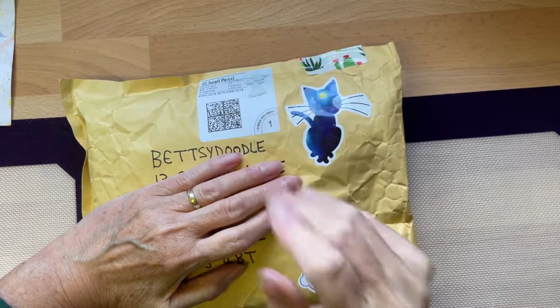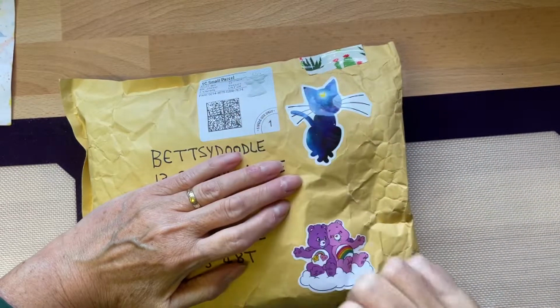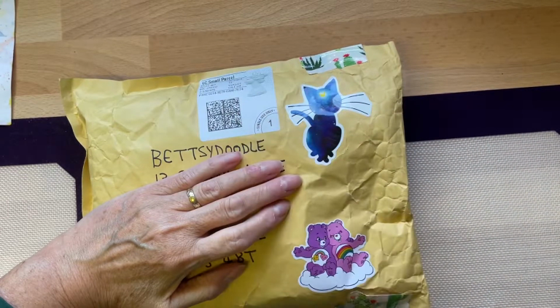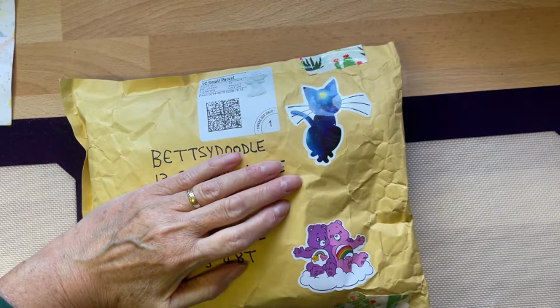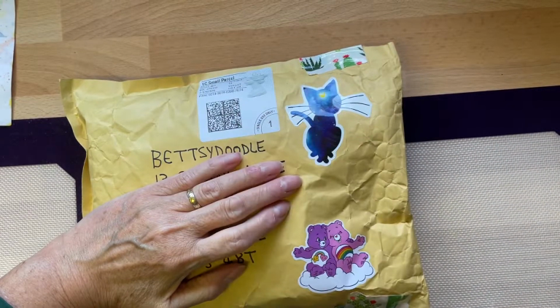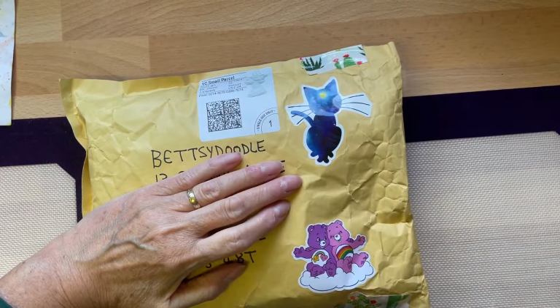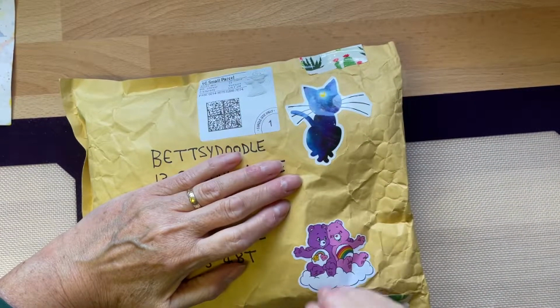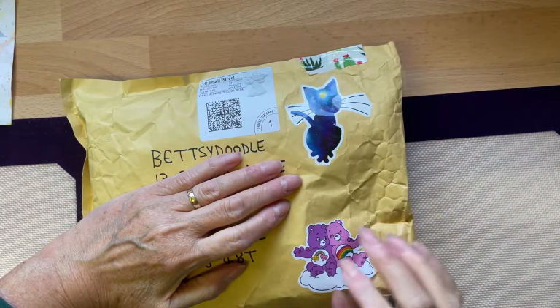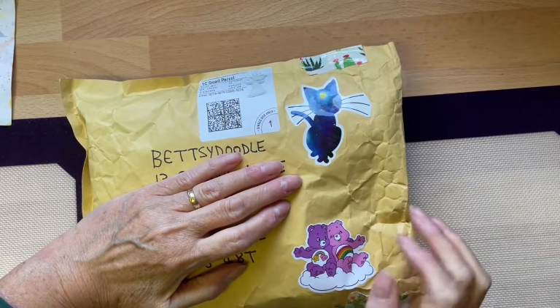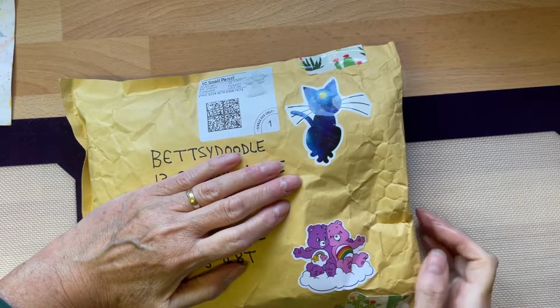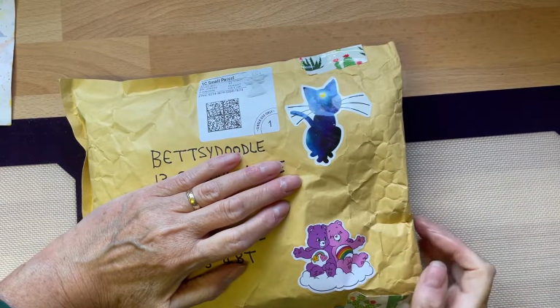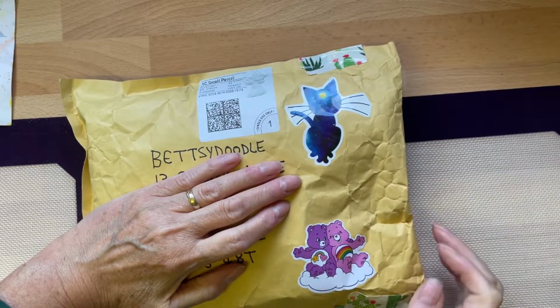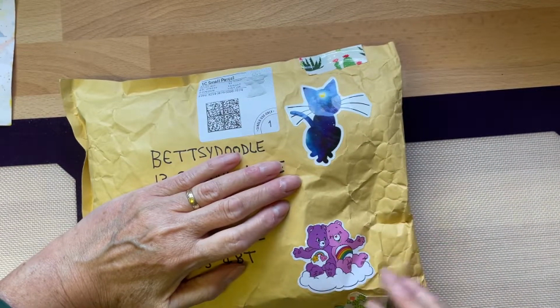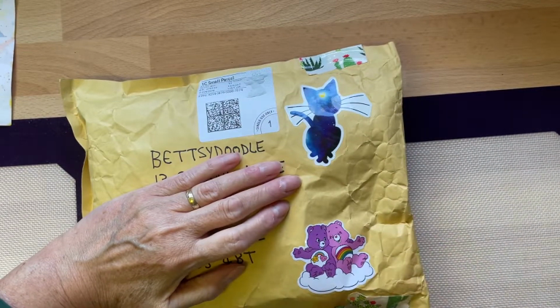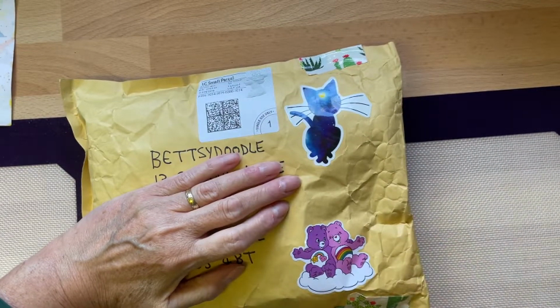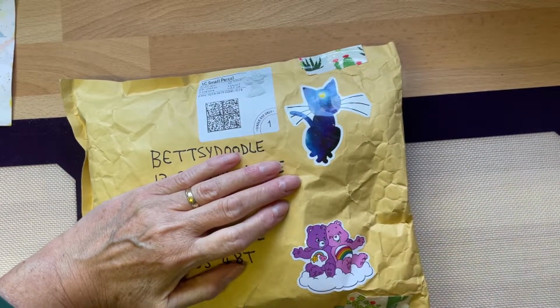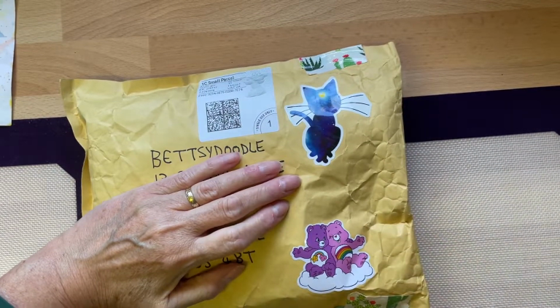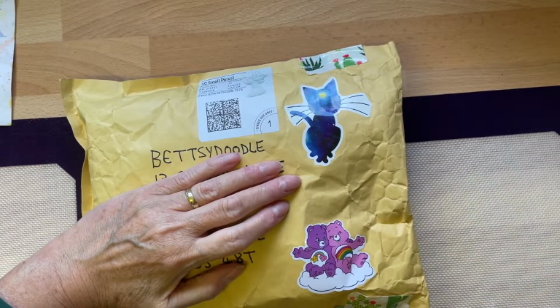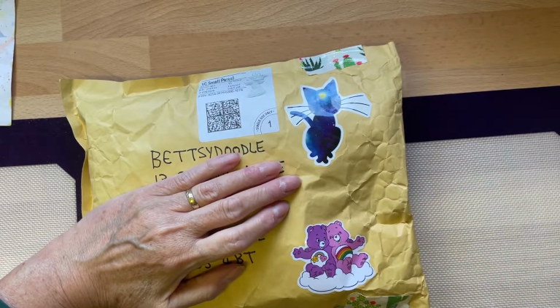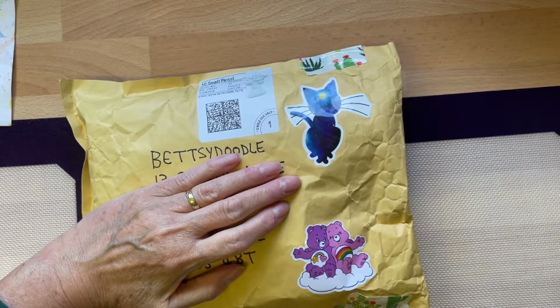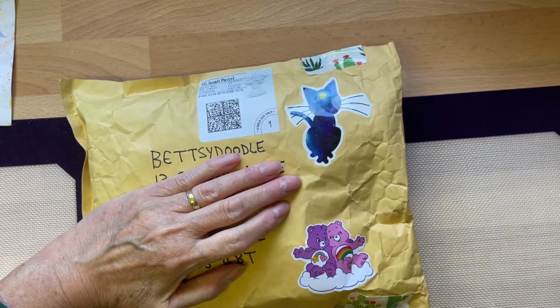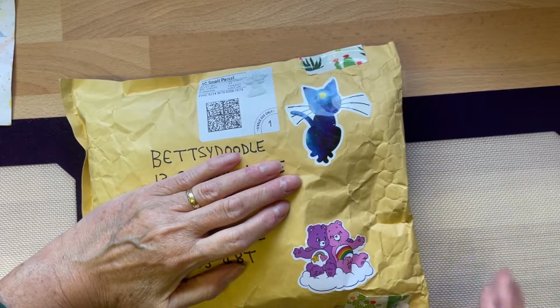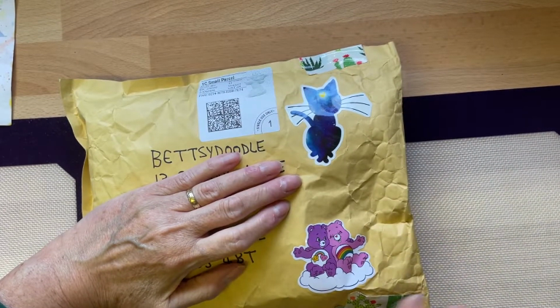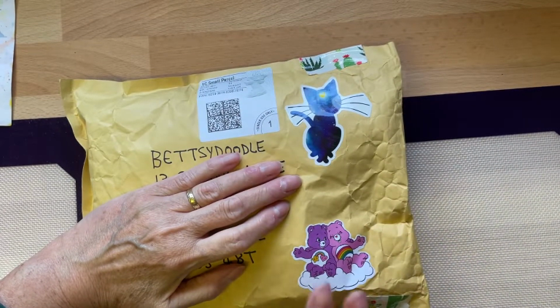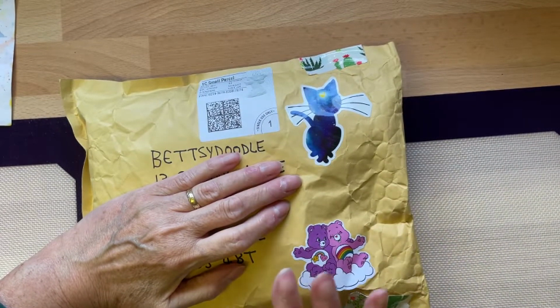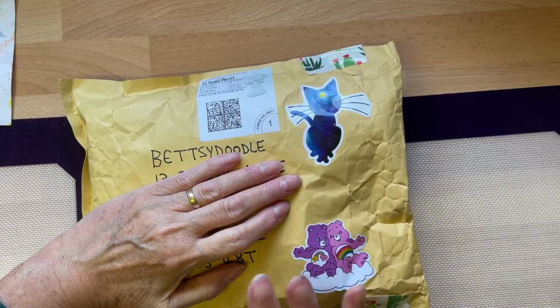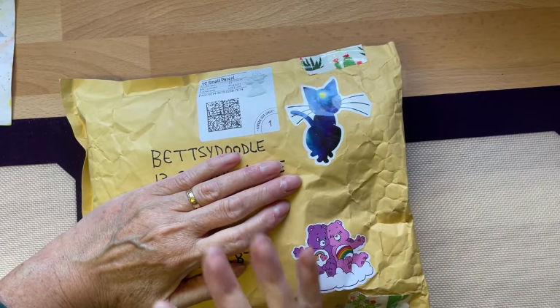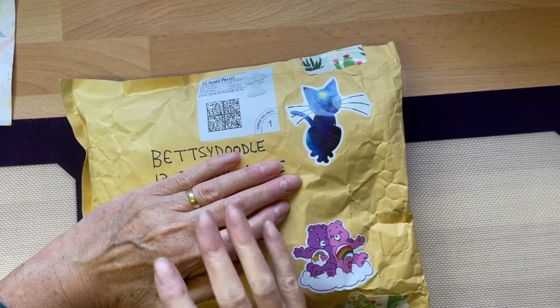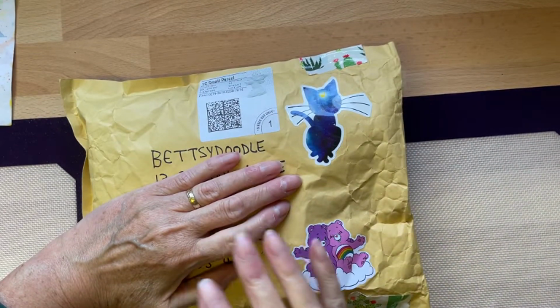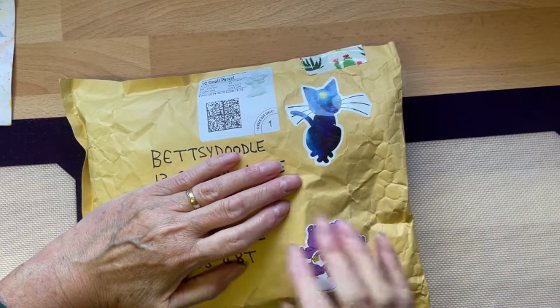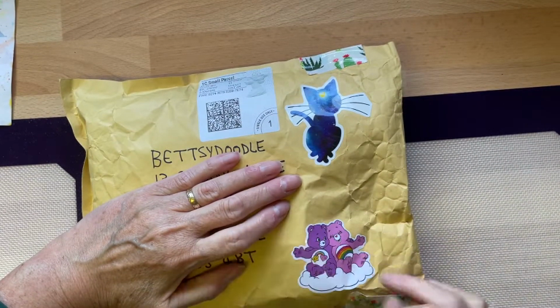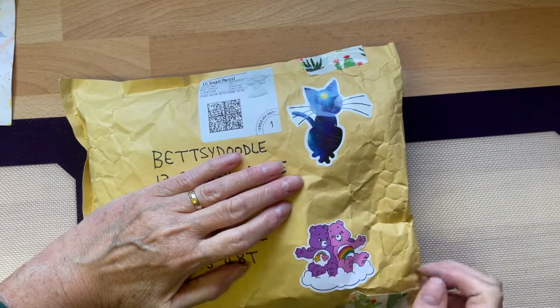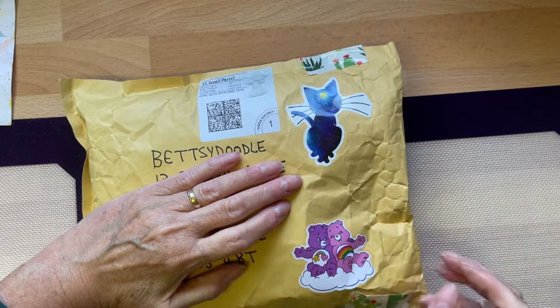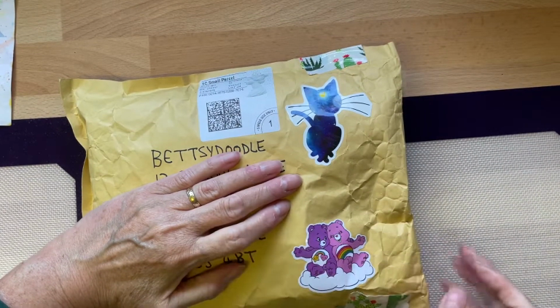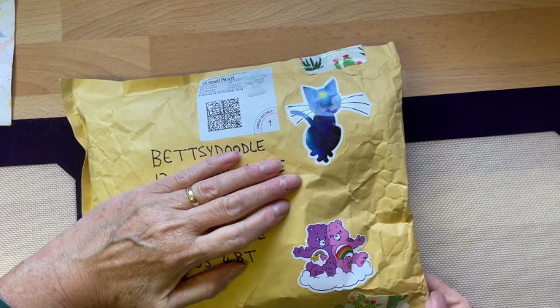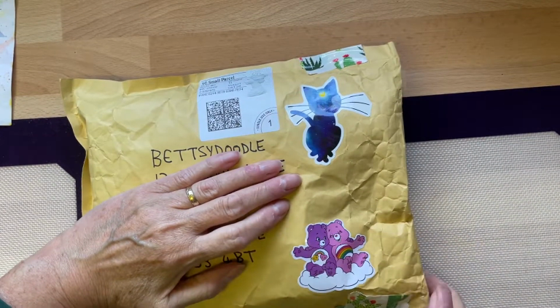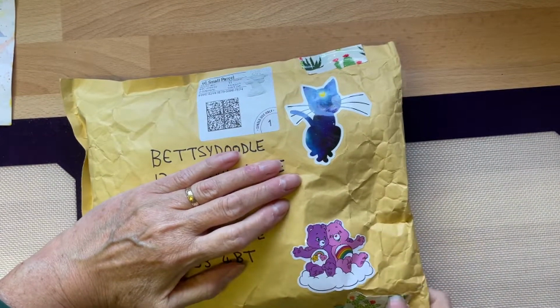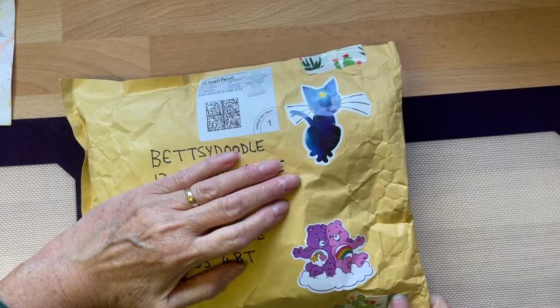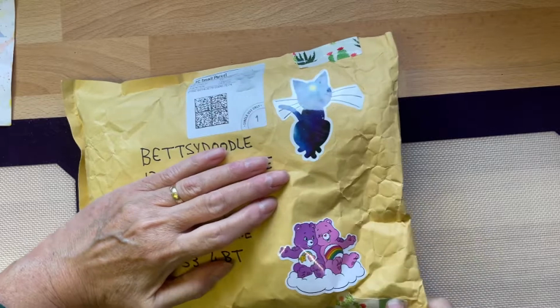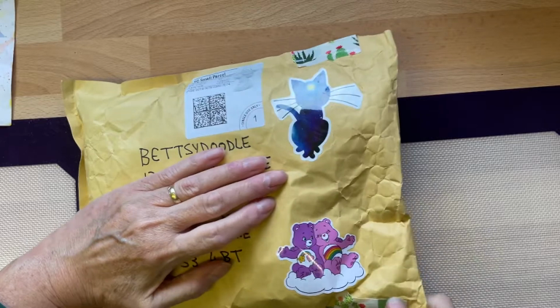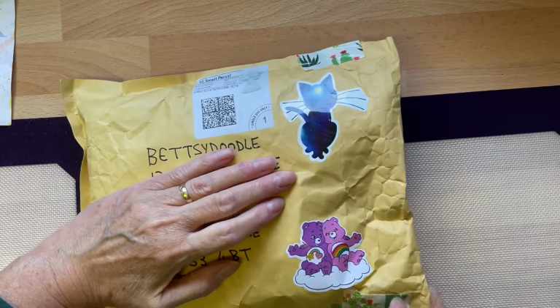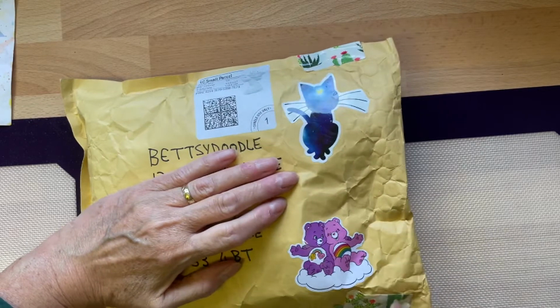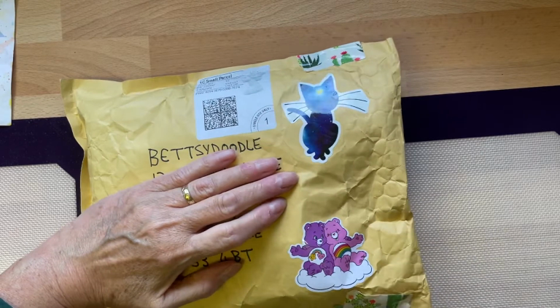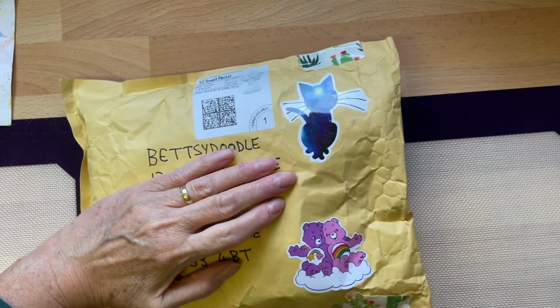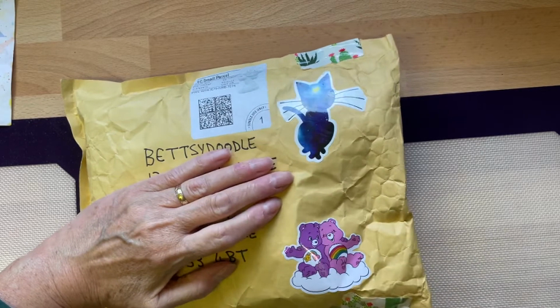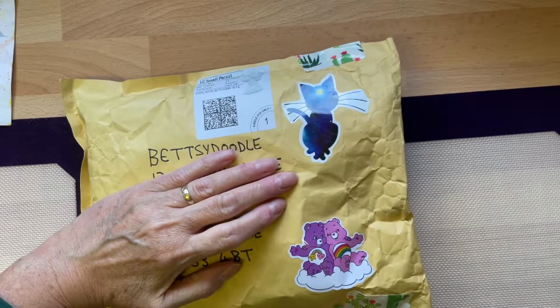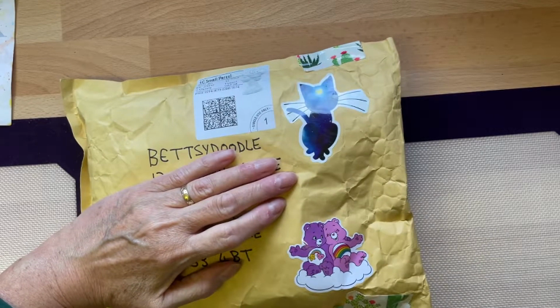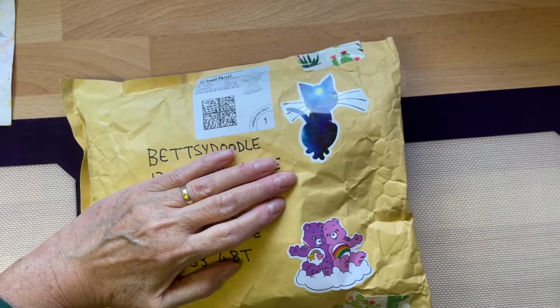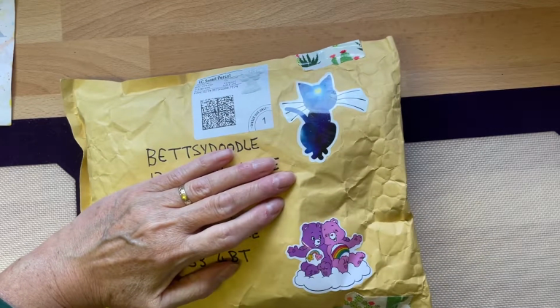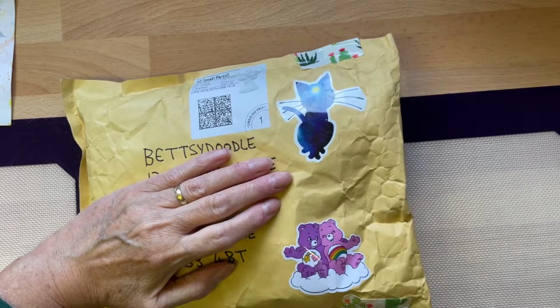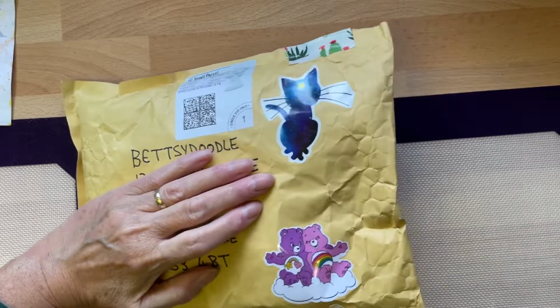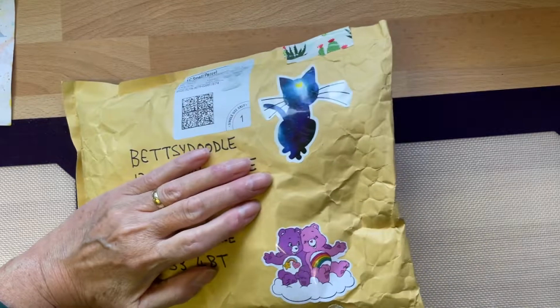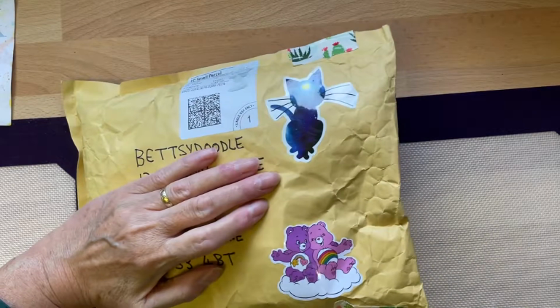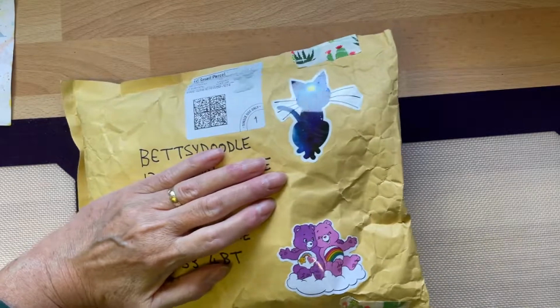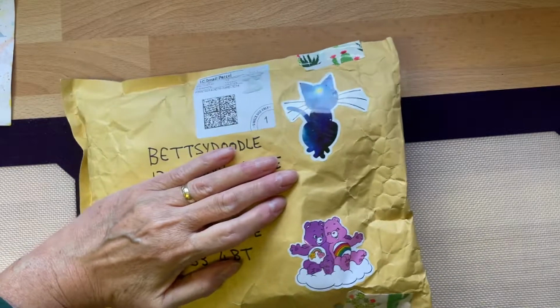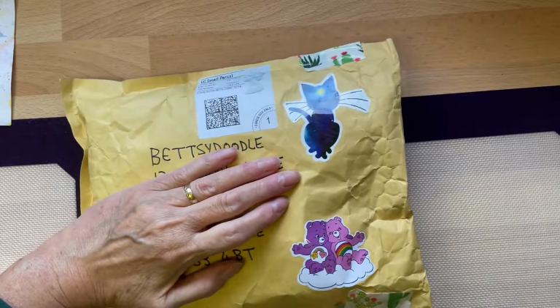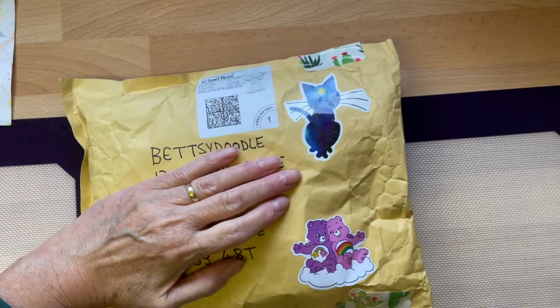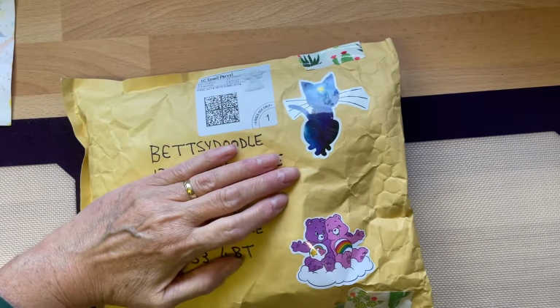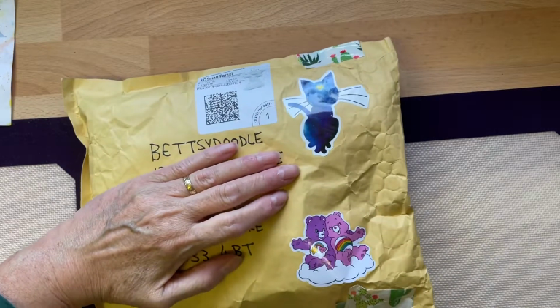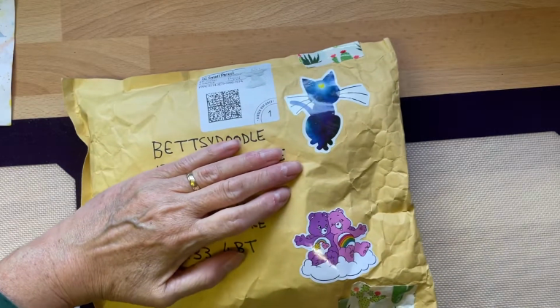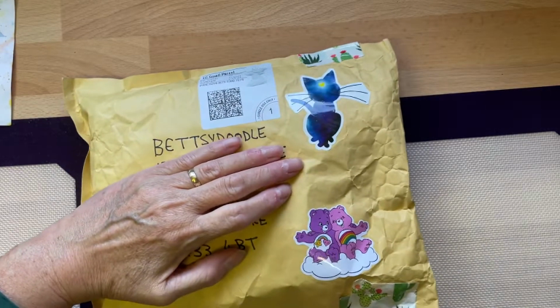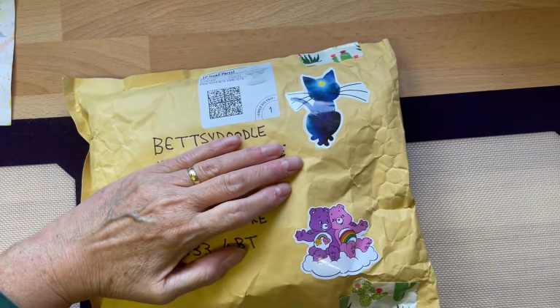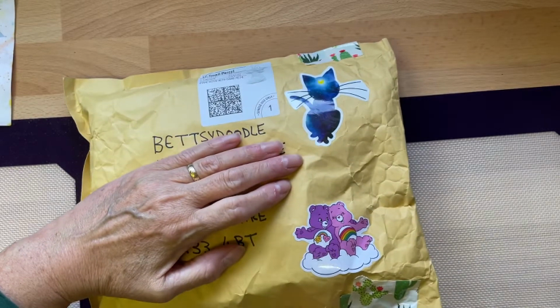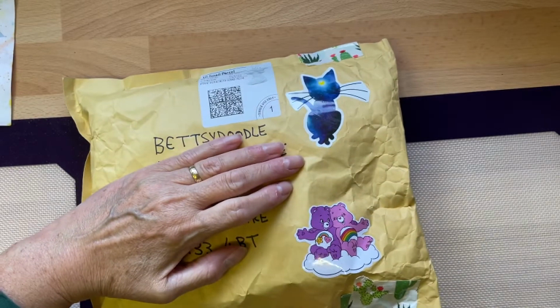Hello everyone, hope you're all okay. I thought I would open this package of Happy Mail with you.